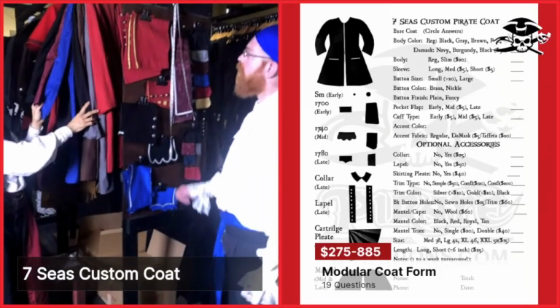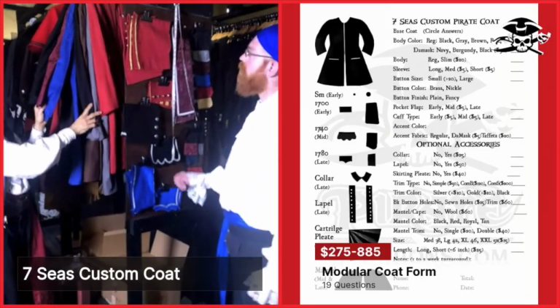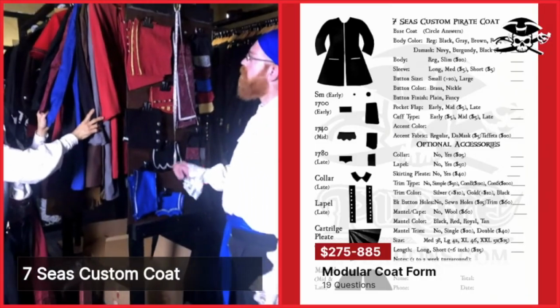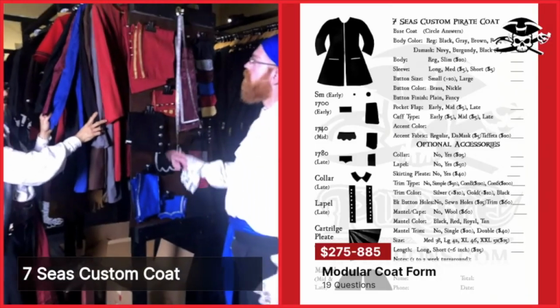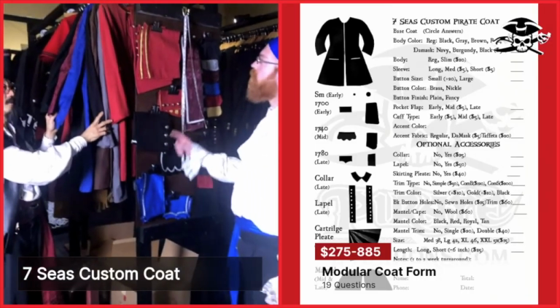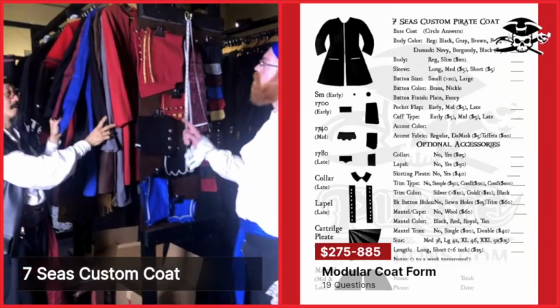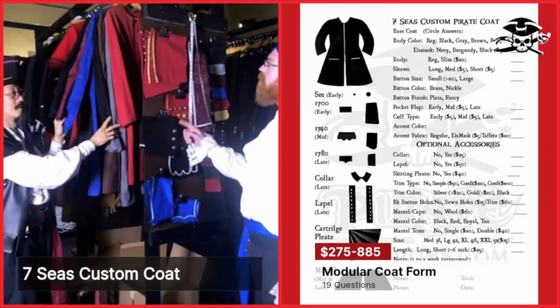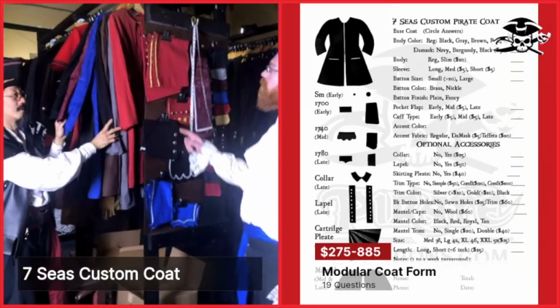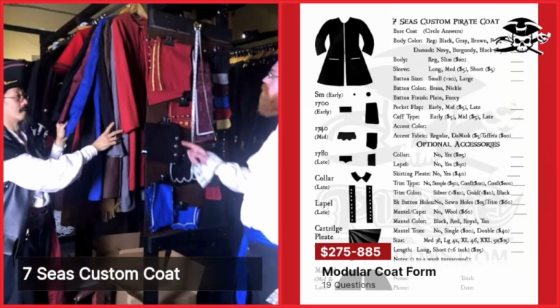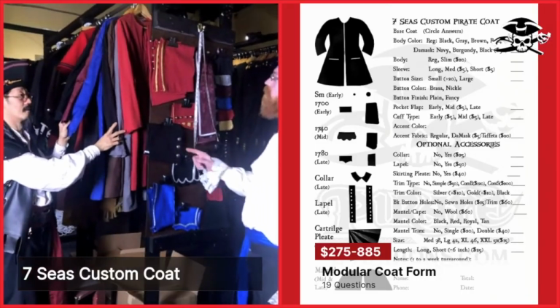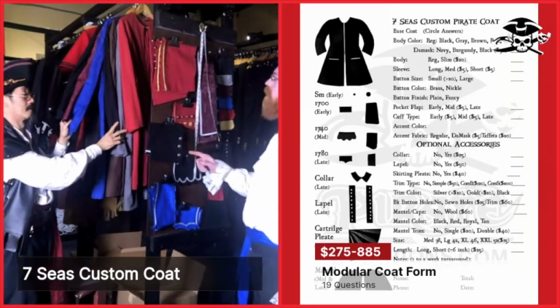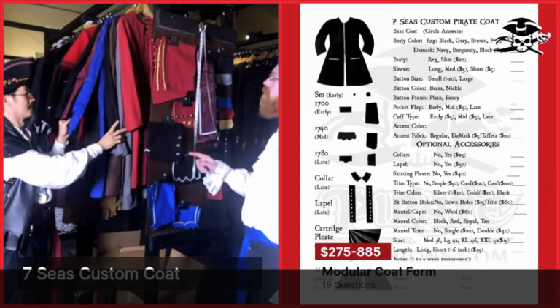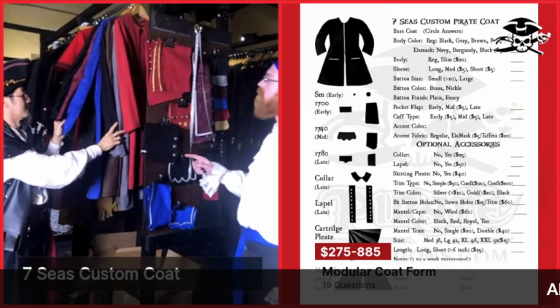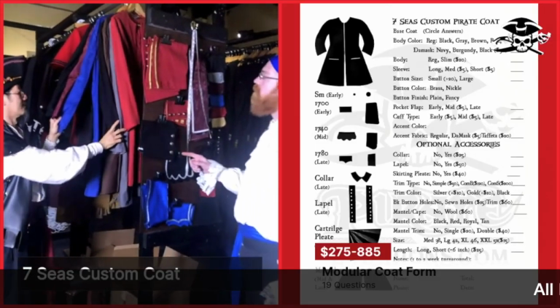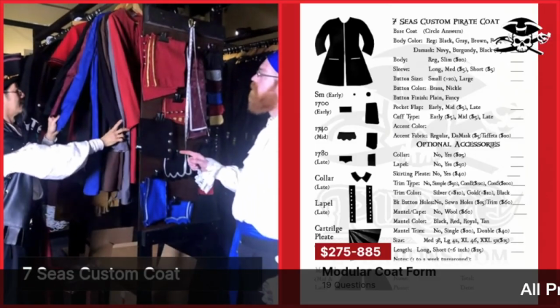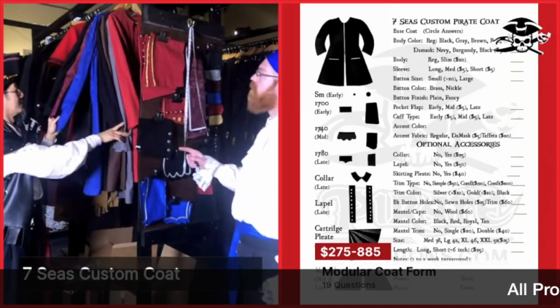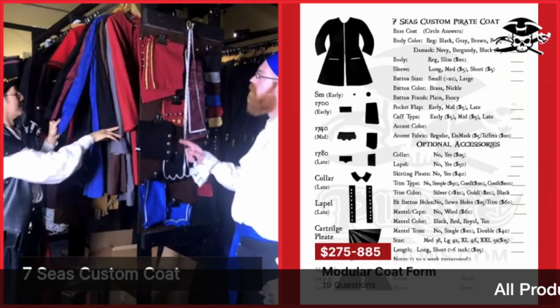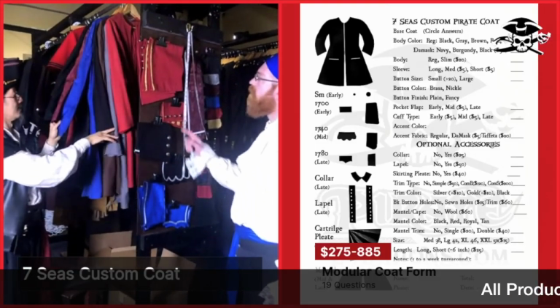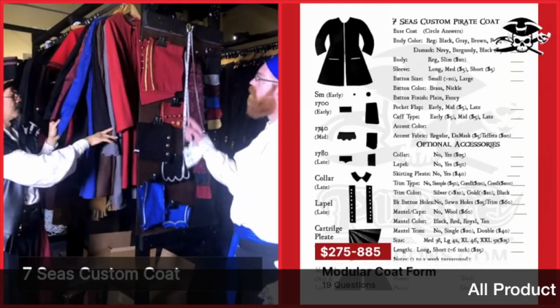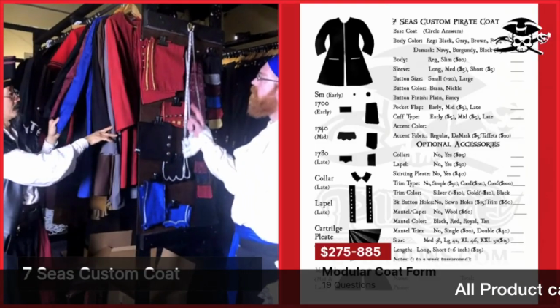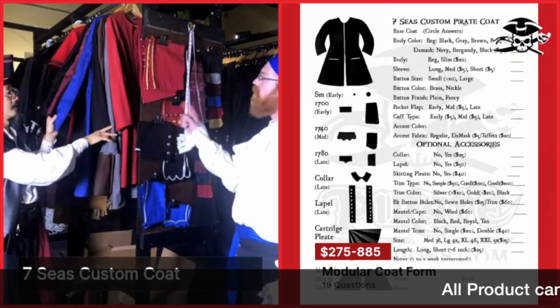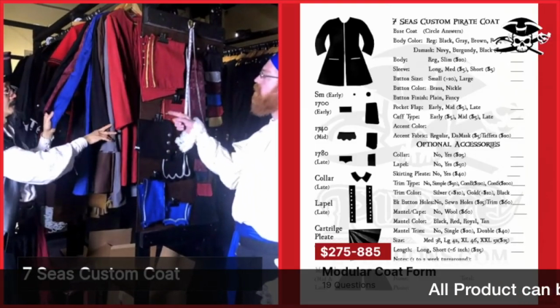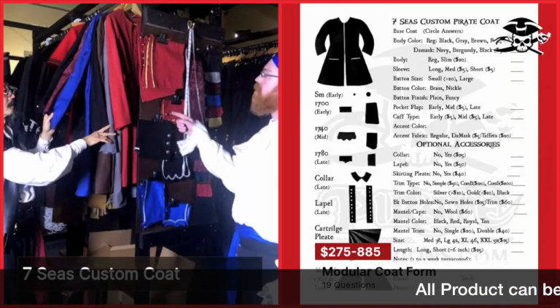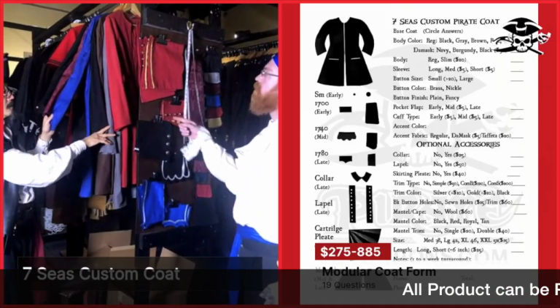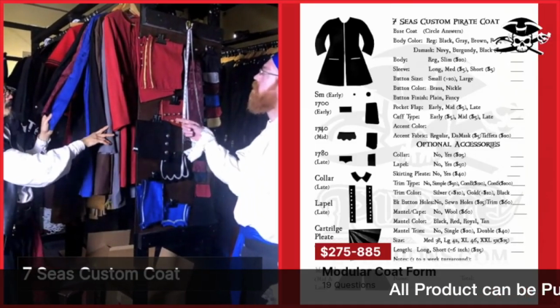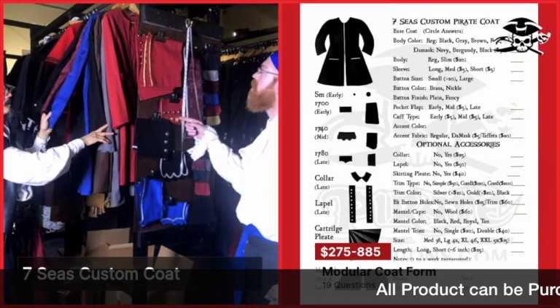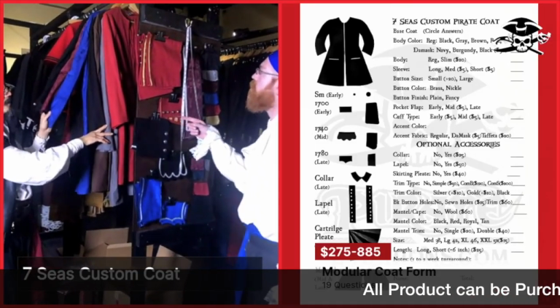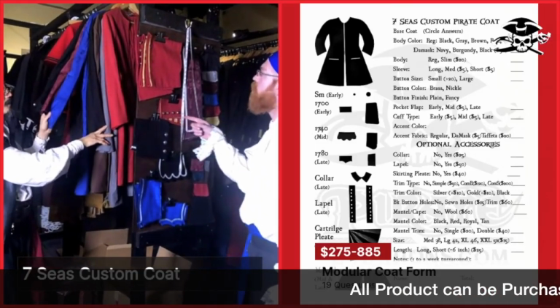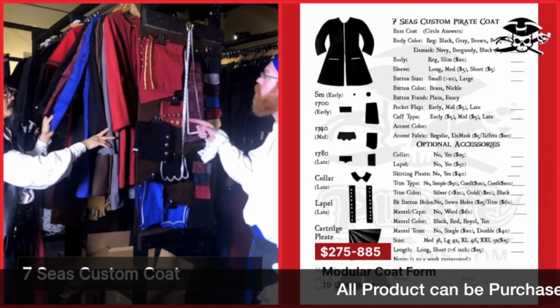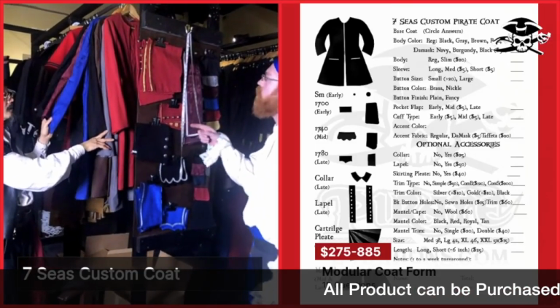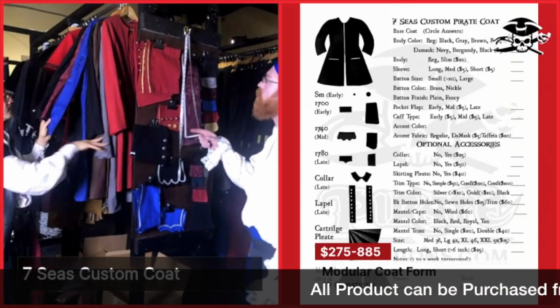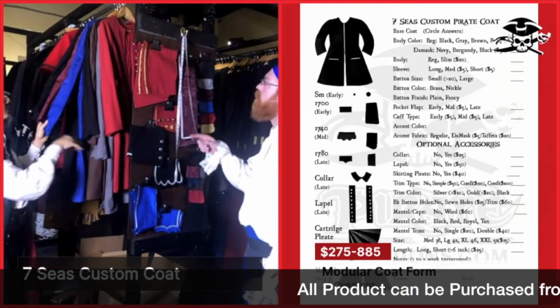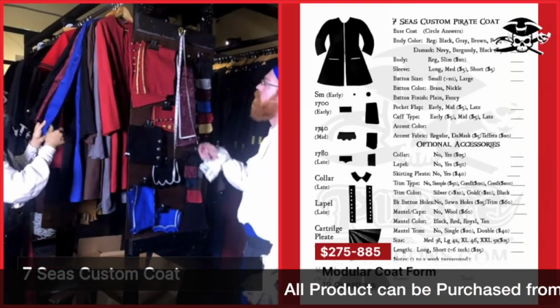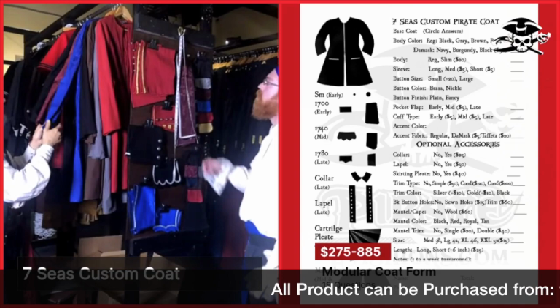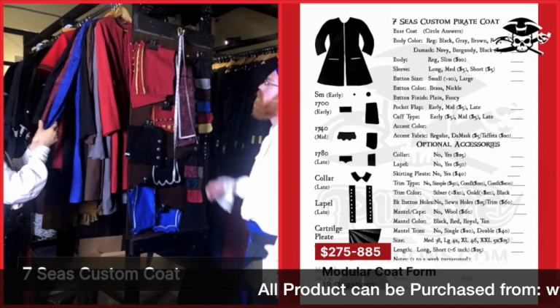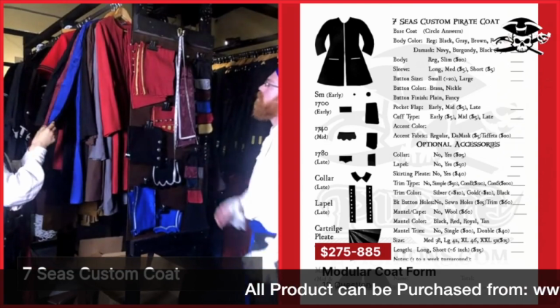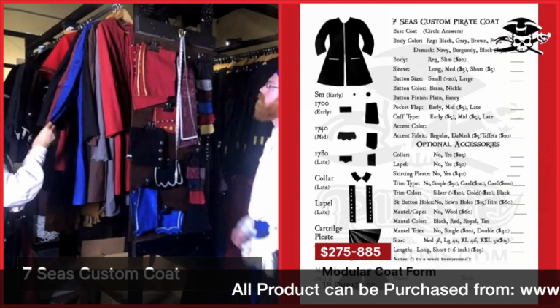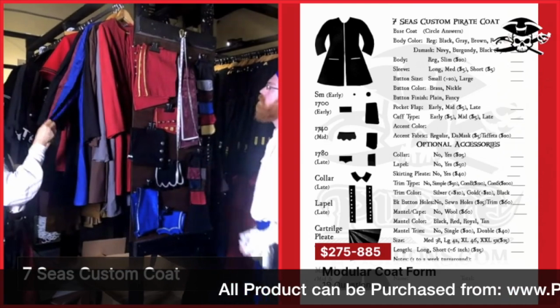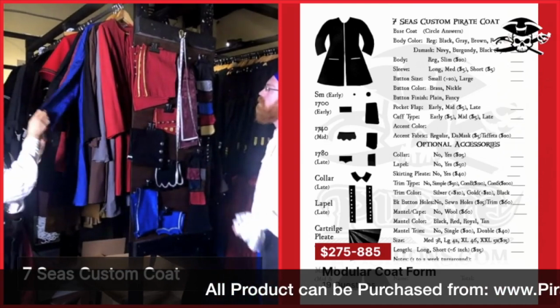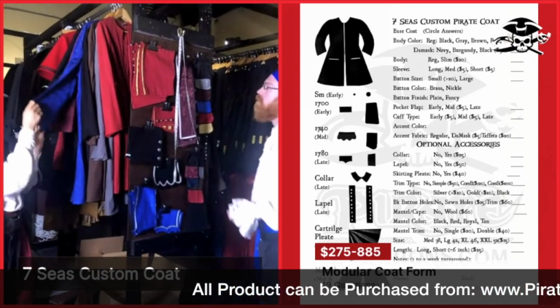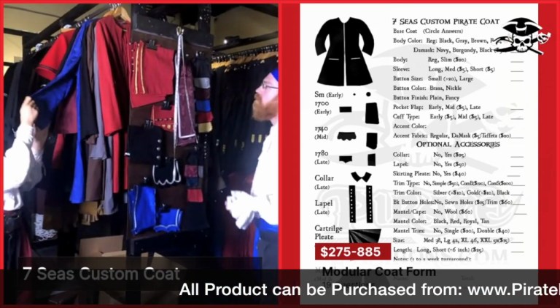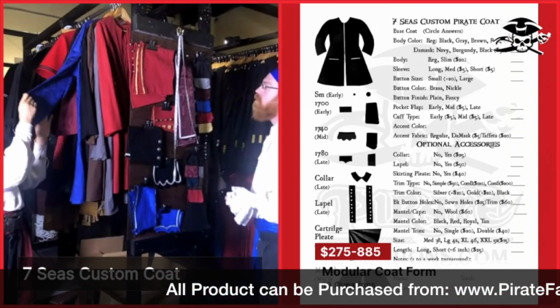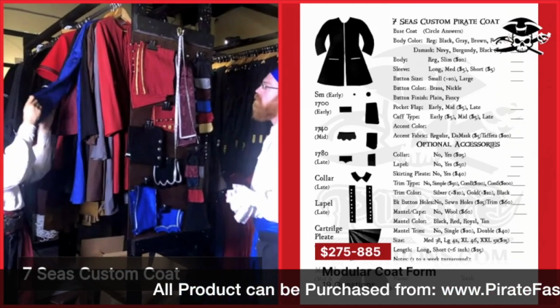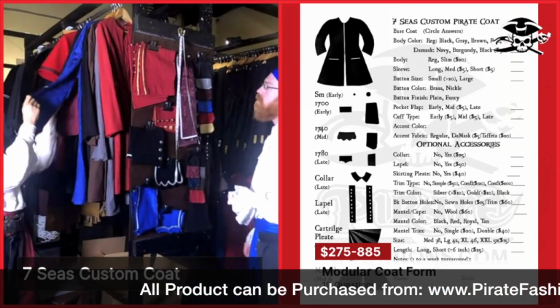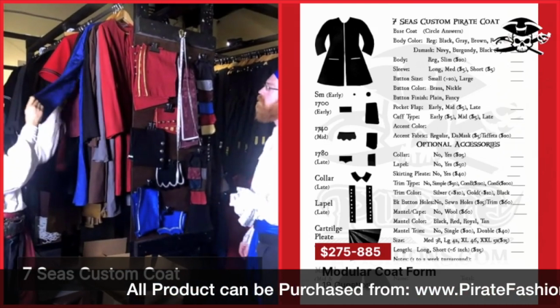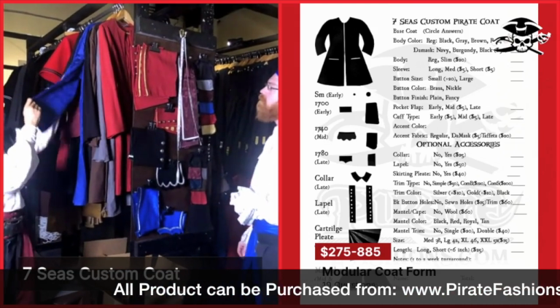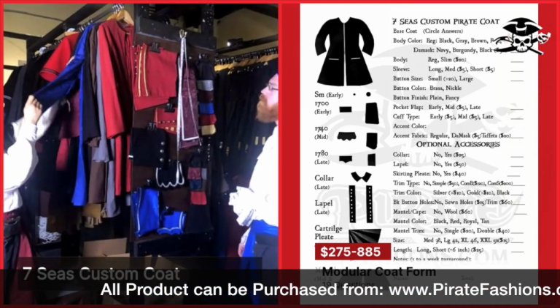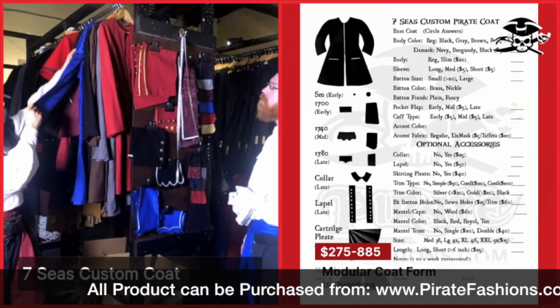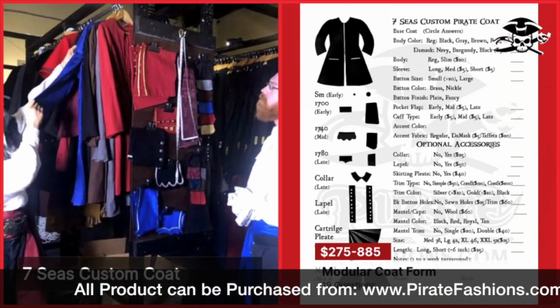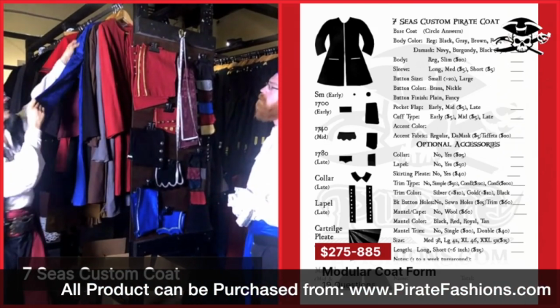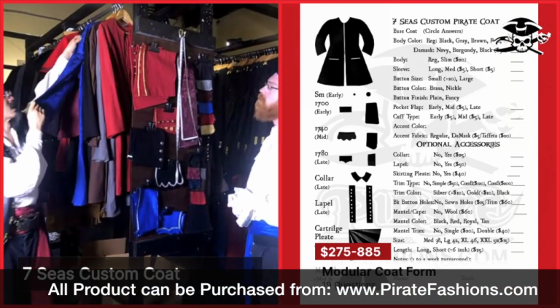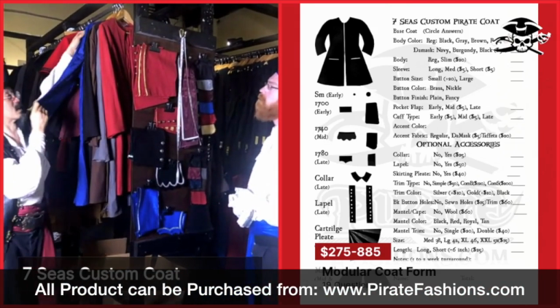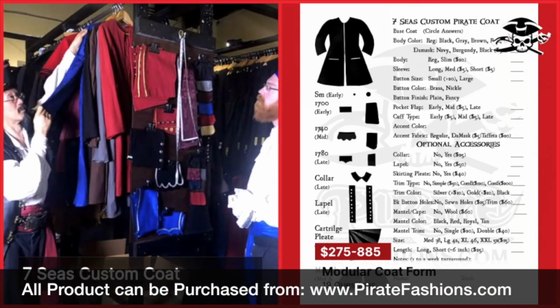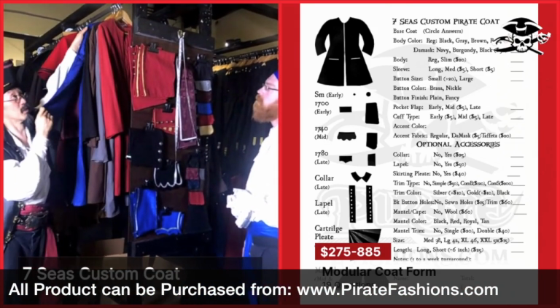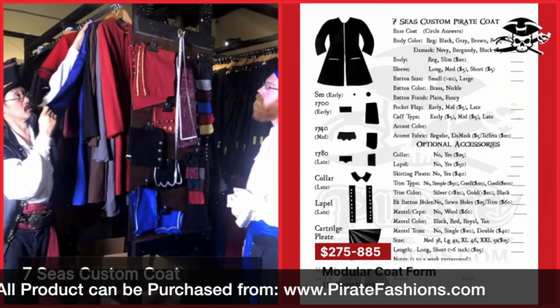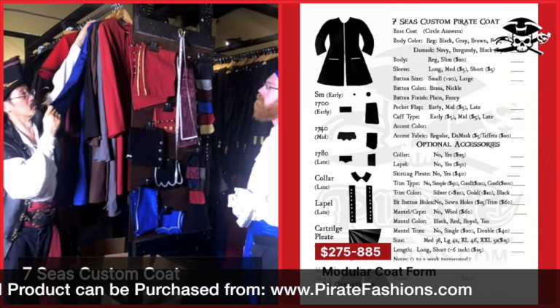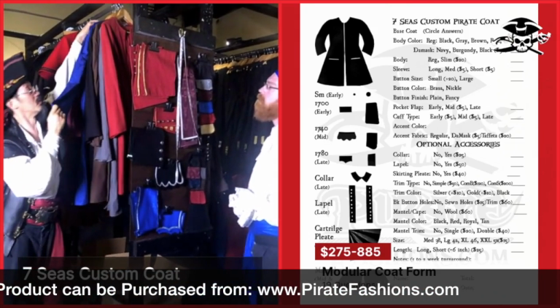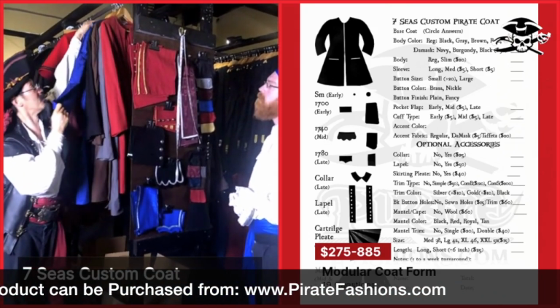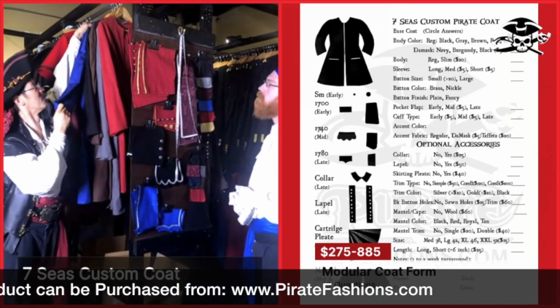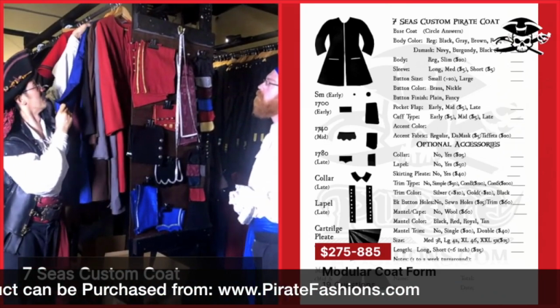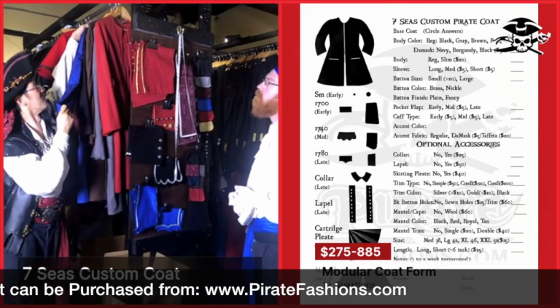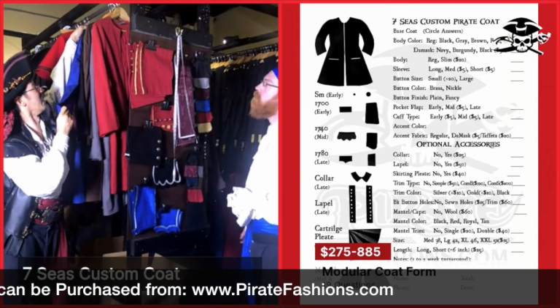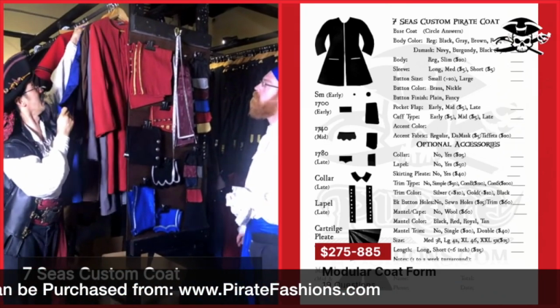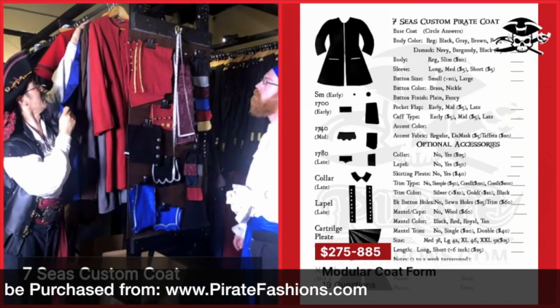We'll go with the fancy, and I think I like the blue. Okay, so we will take the blue.